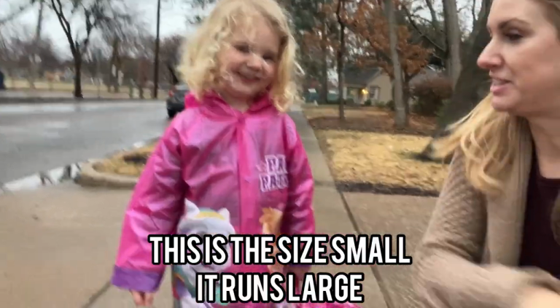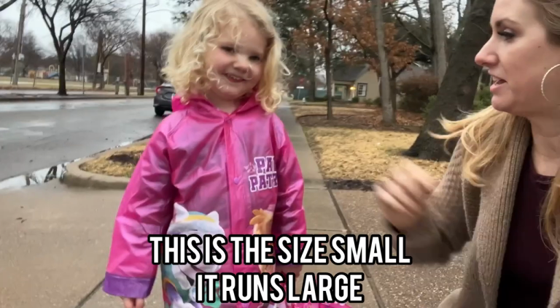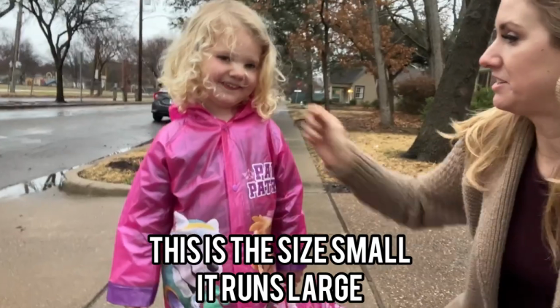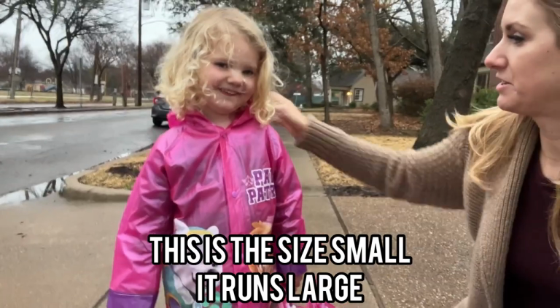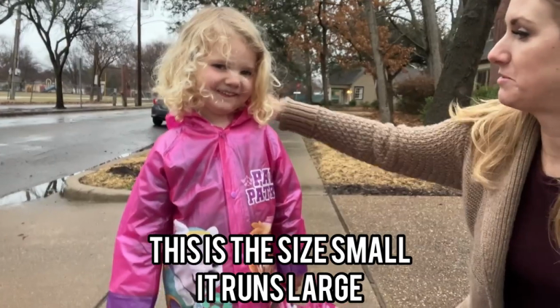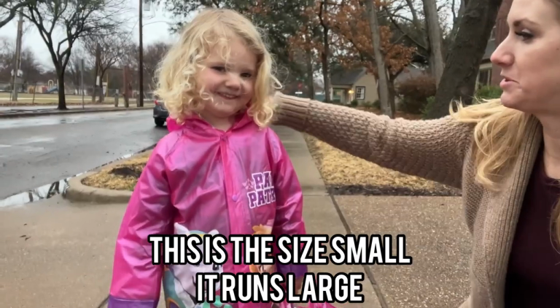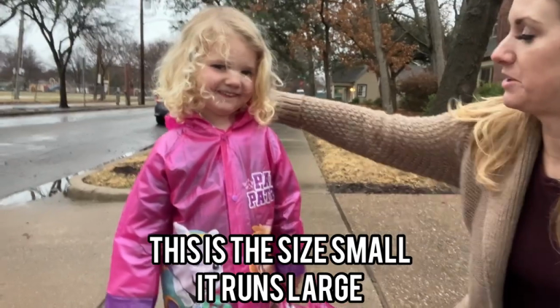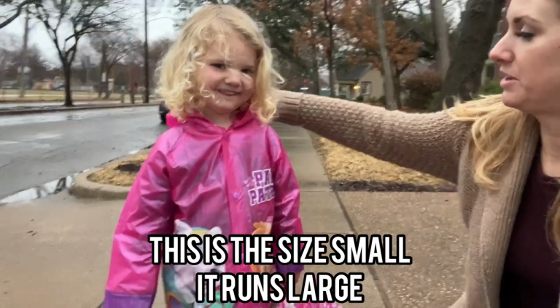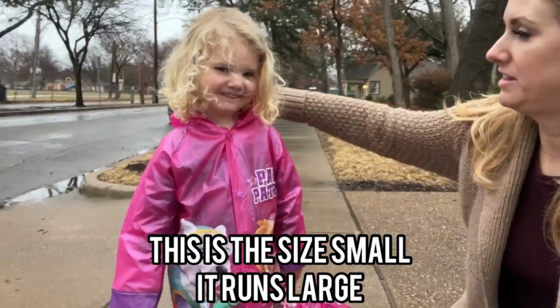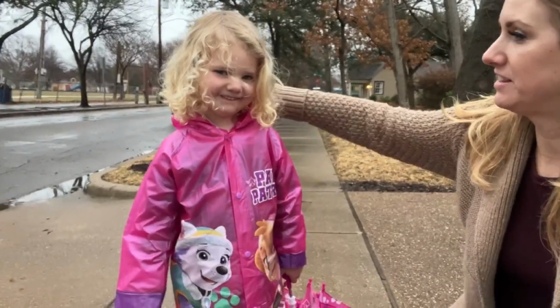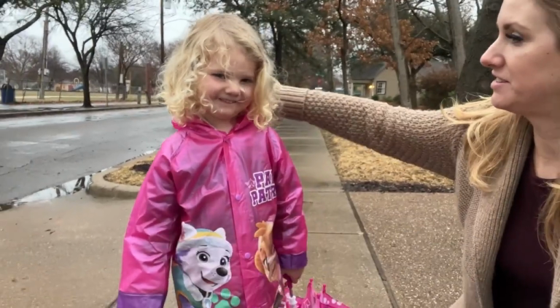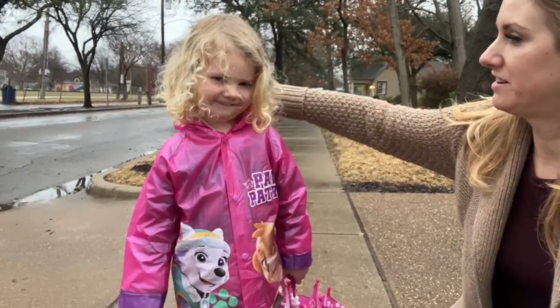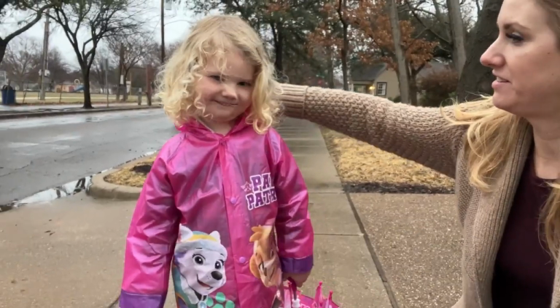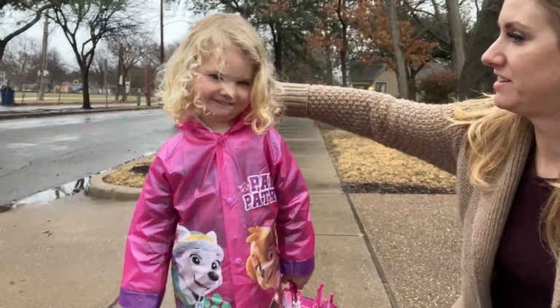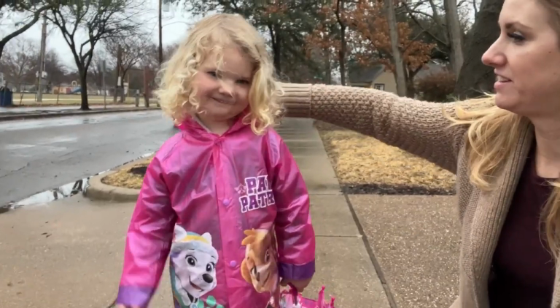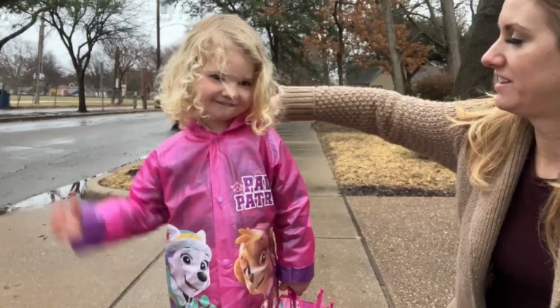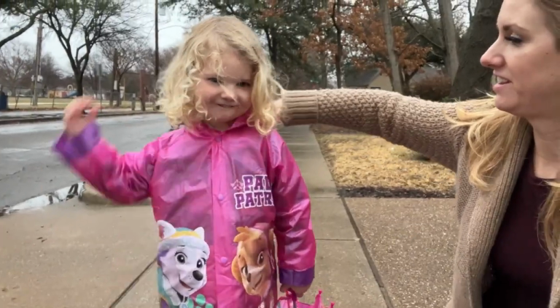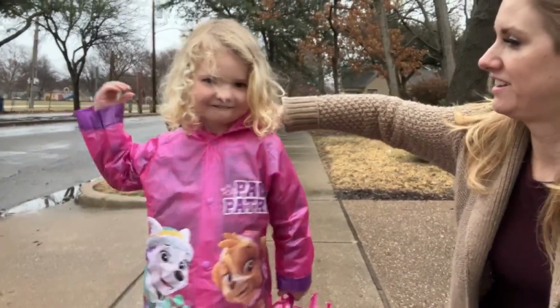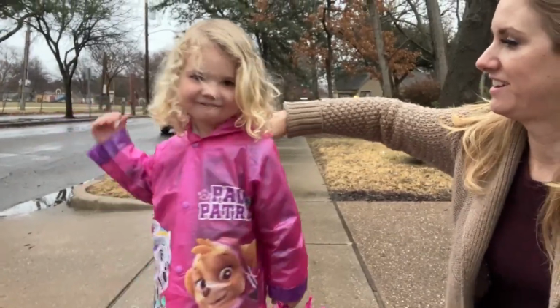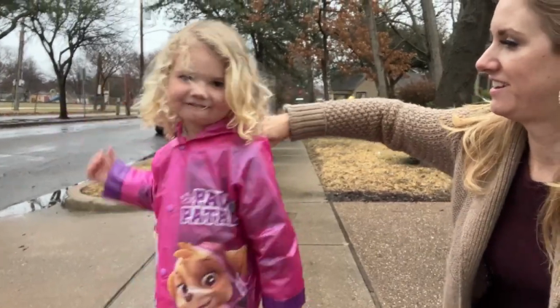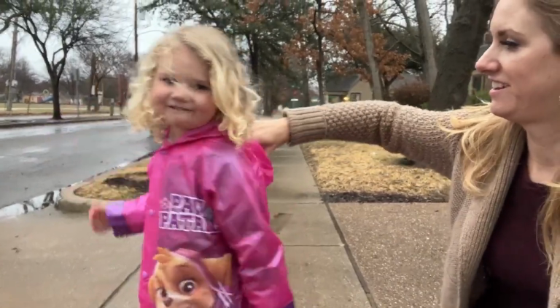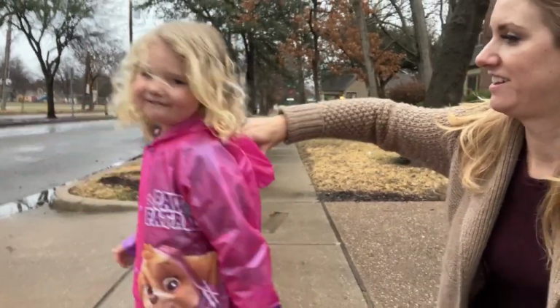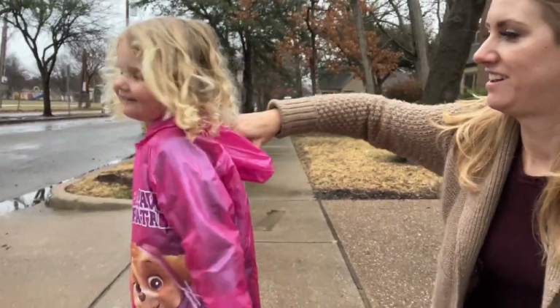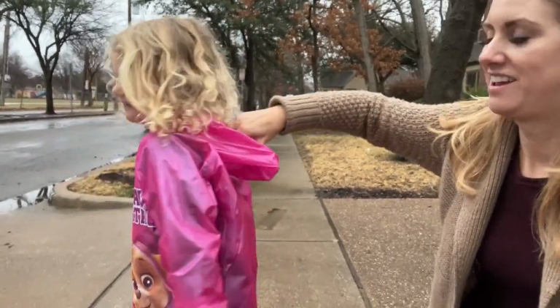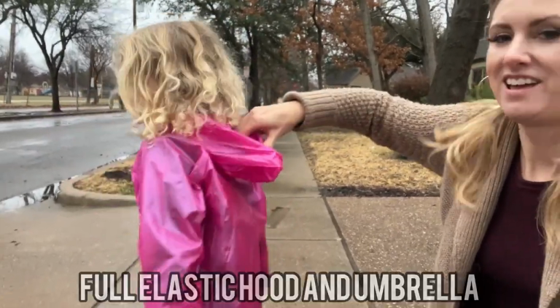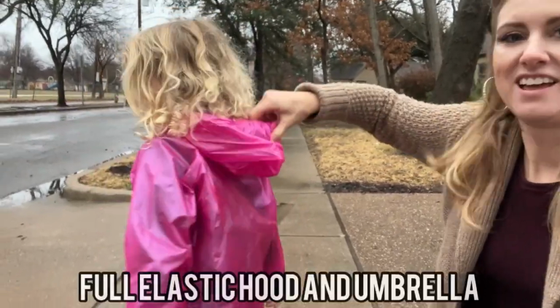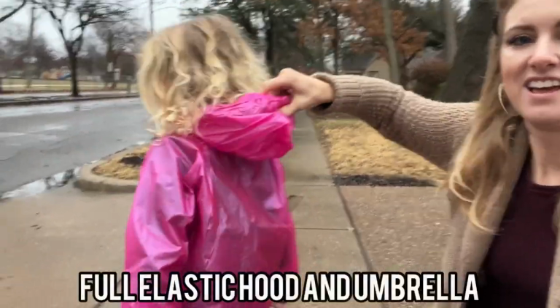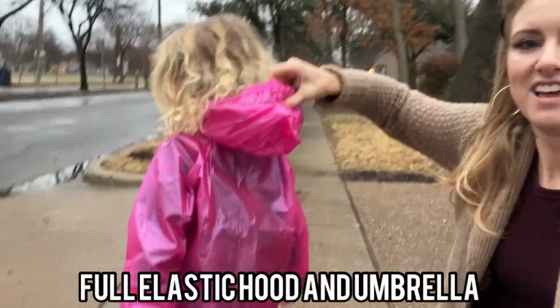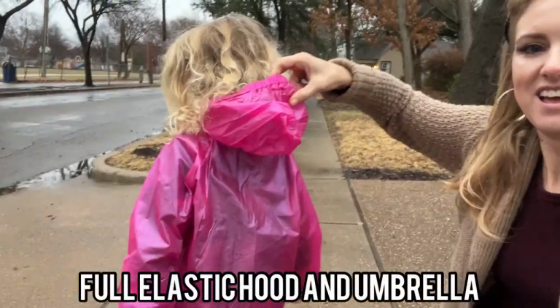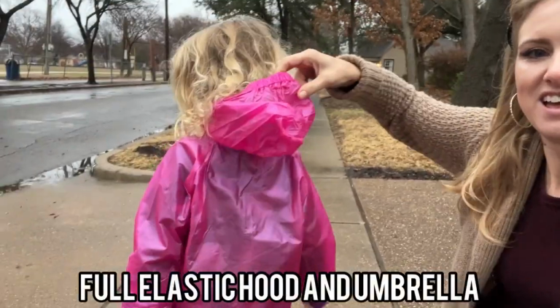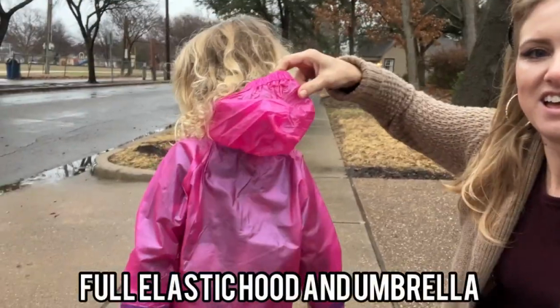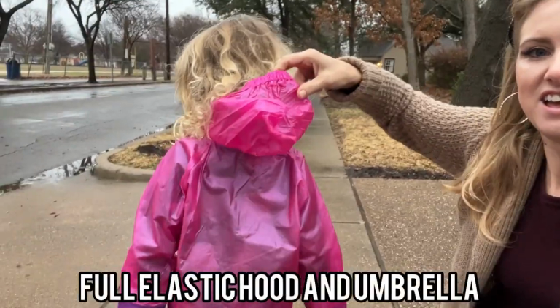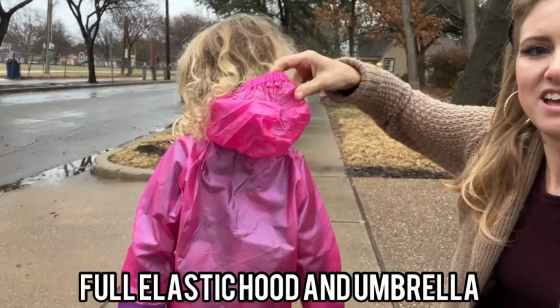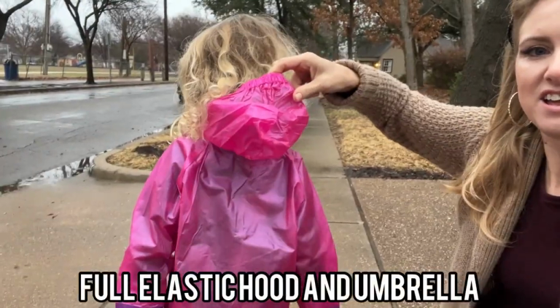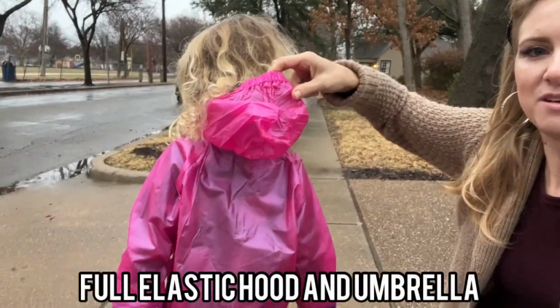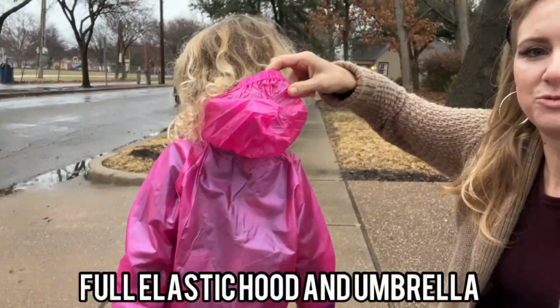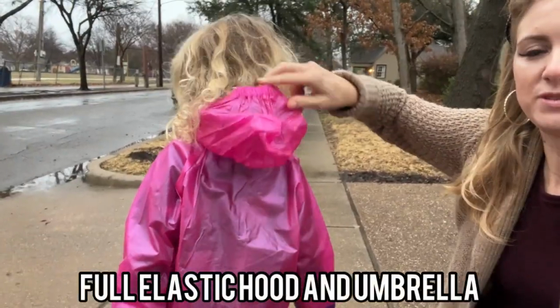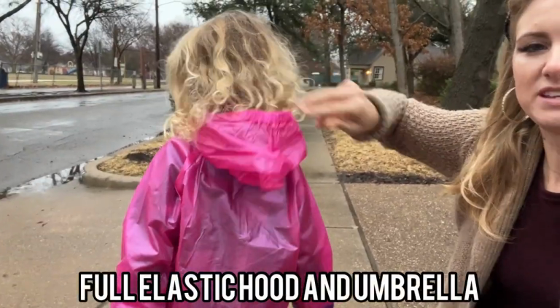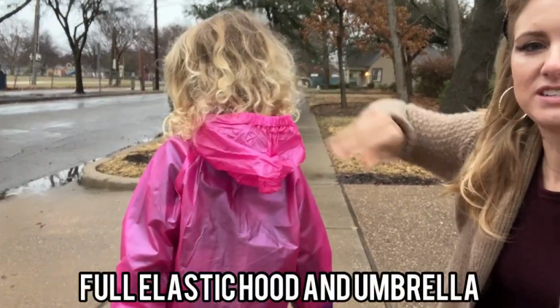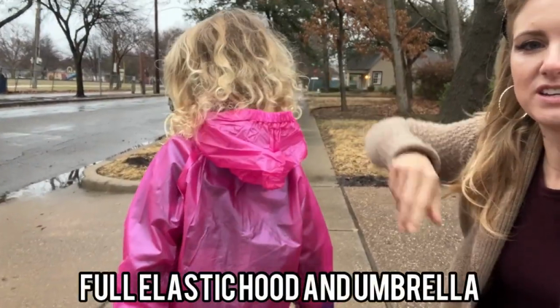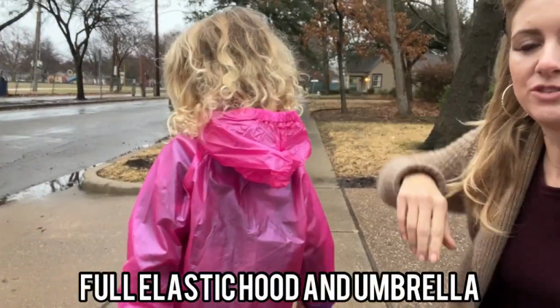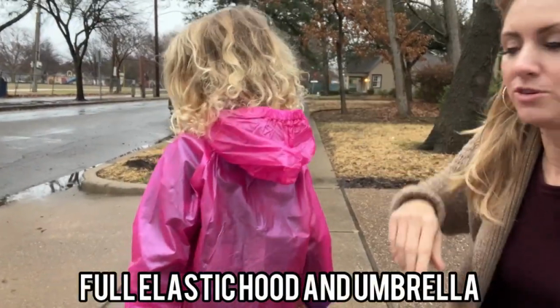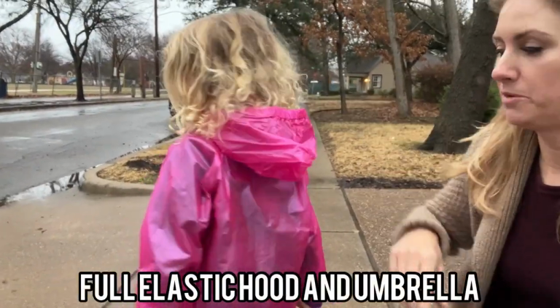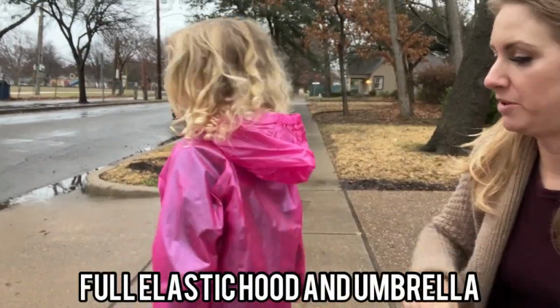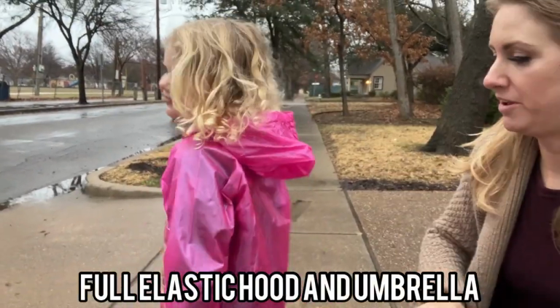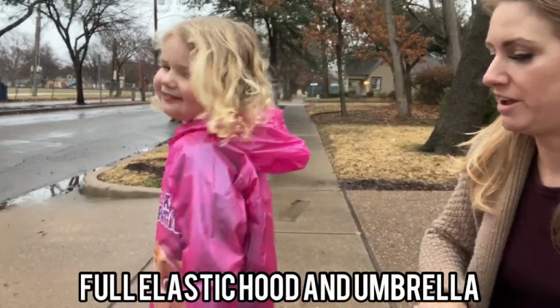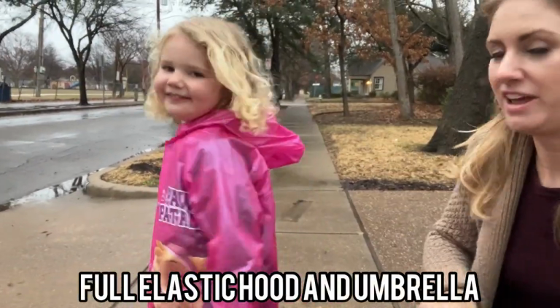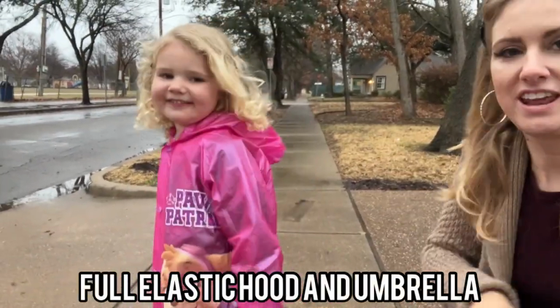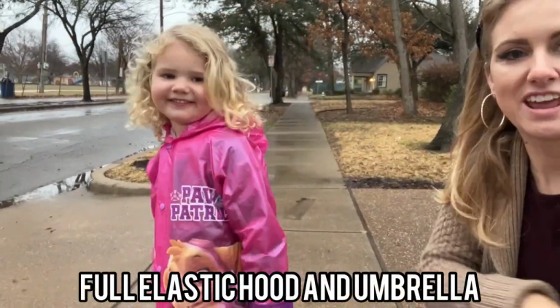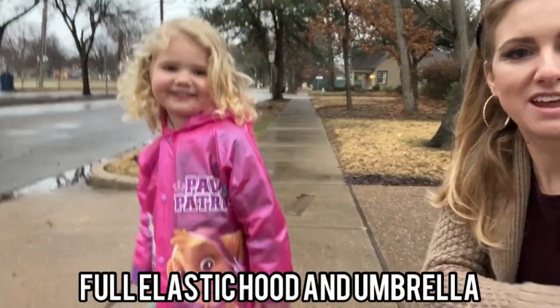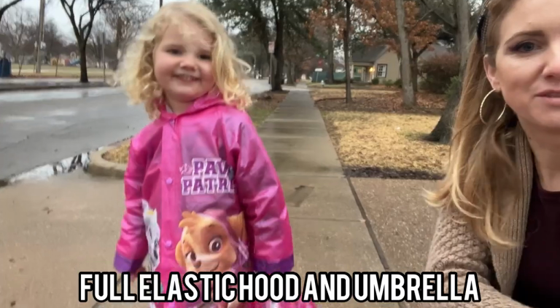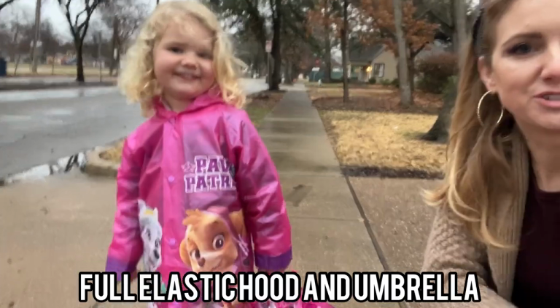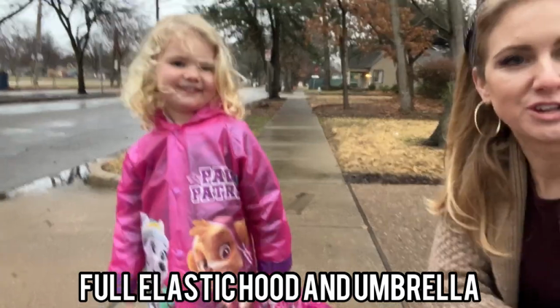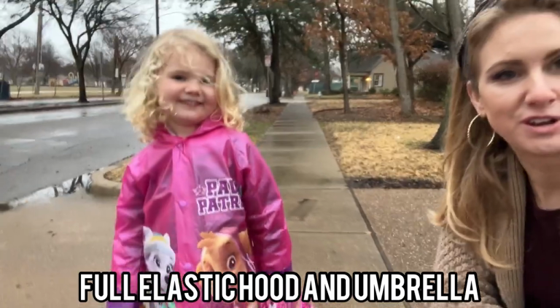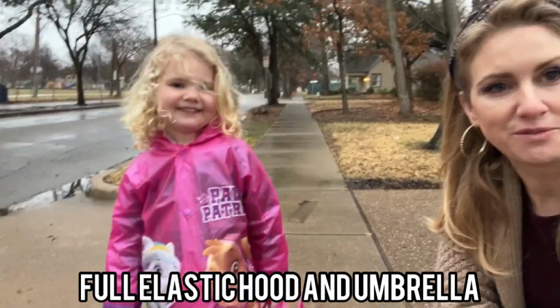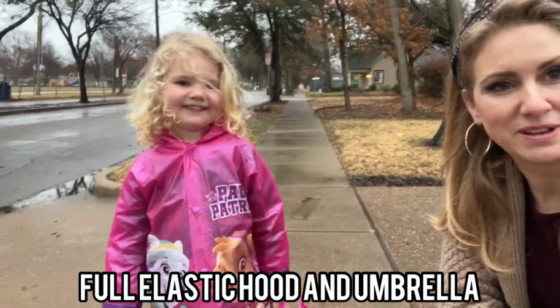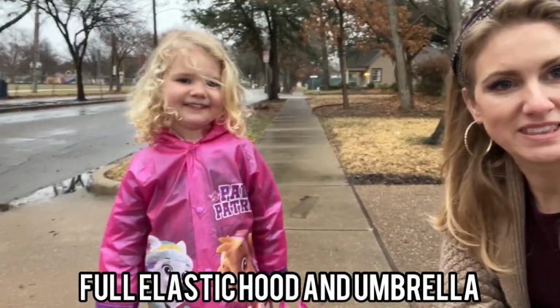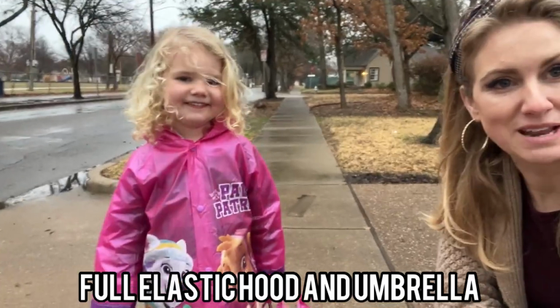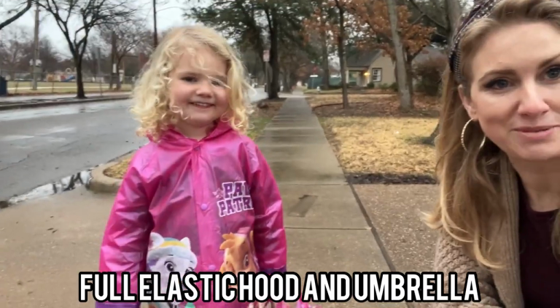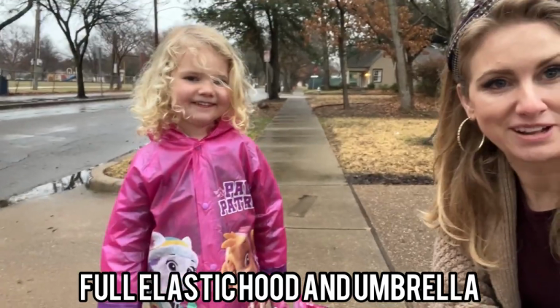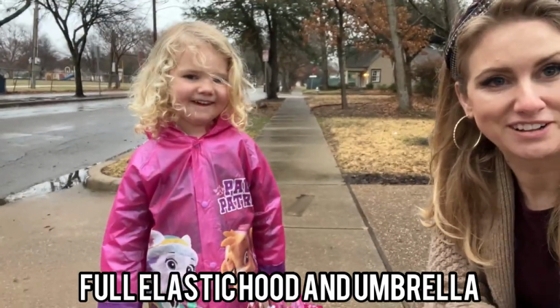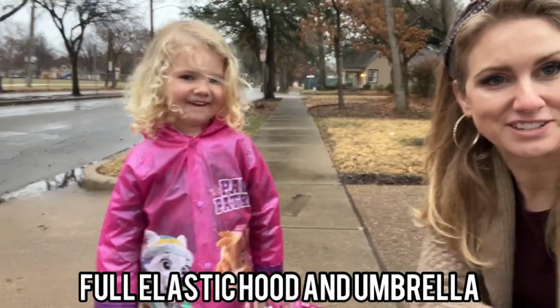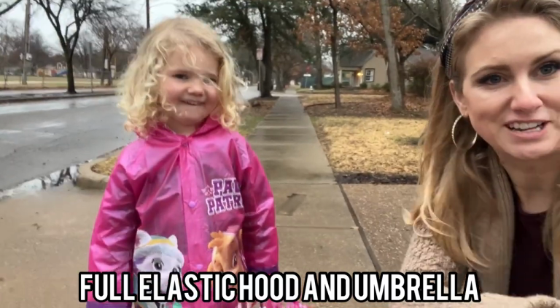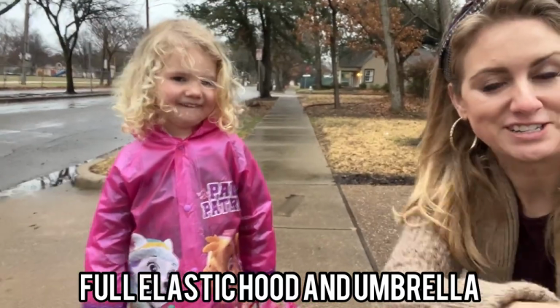She also comes with the hood. Turn around. Comes with this adorable hood, and we'll show you what the umbrella looks like too.